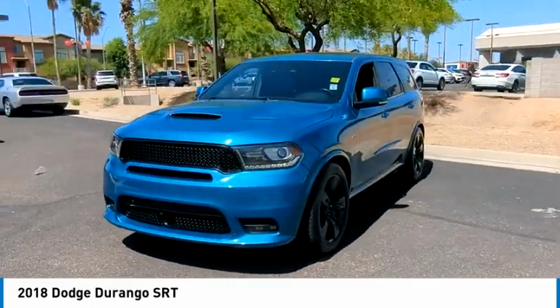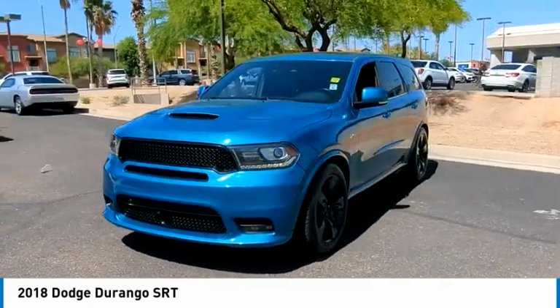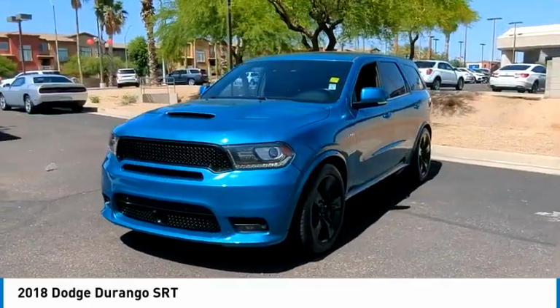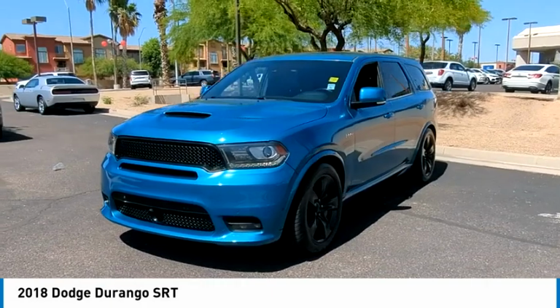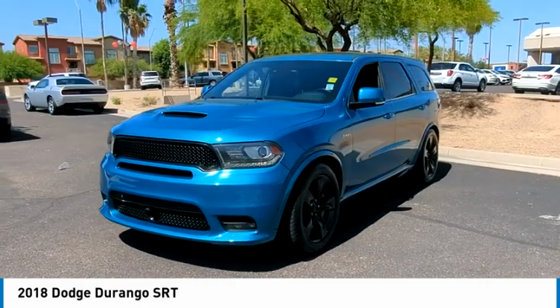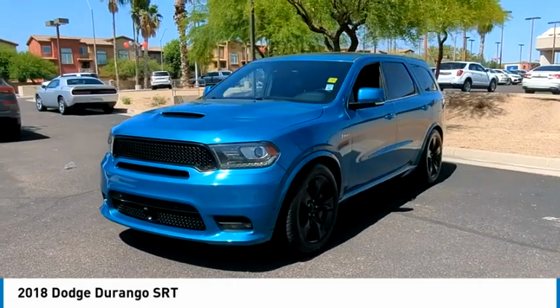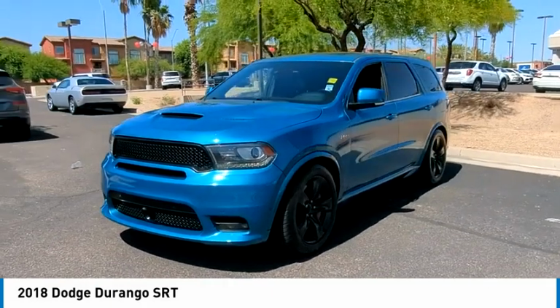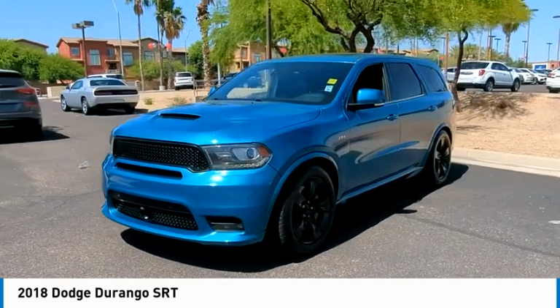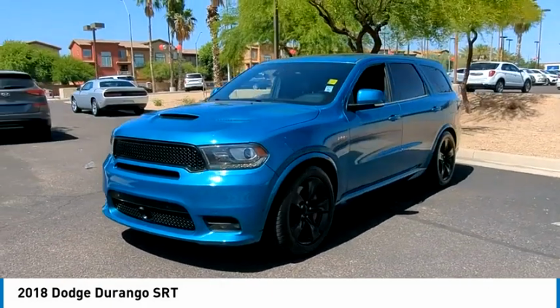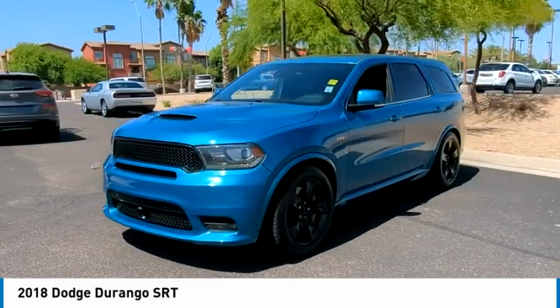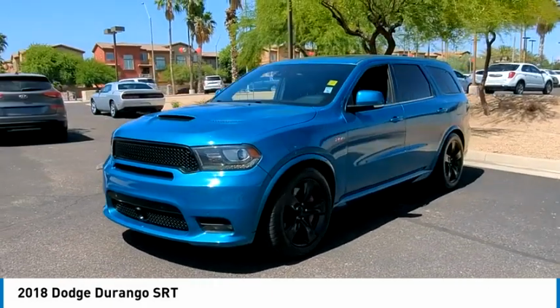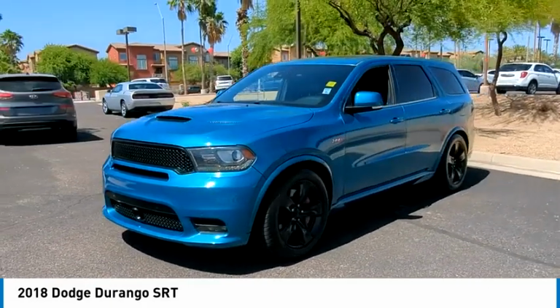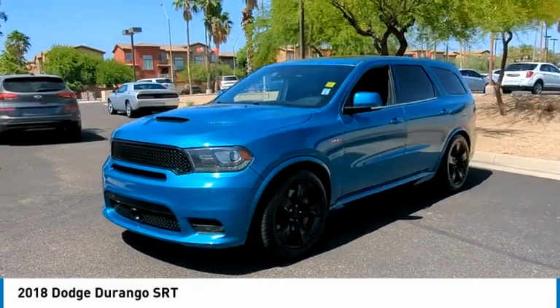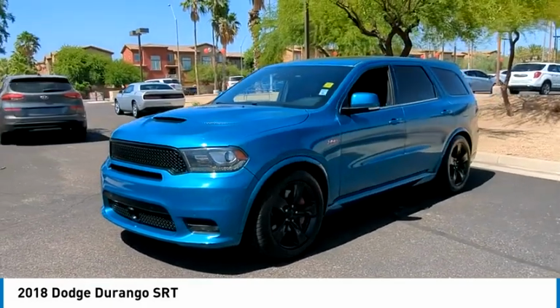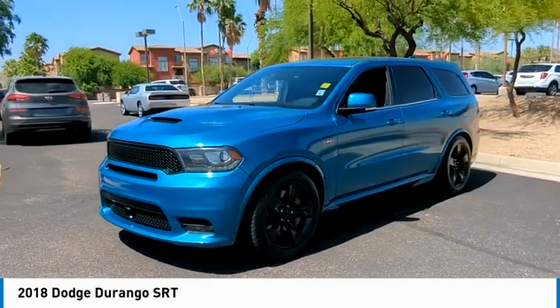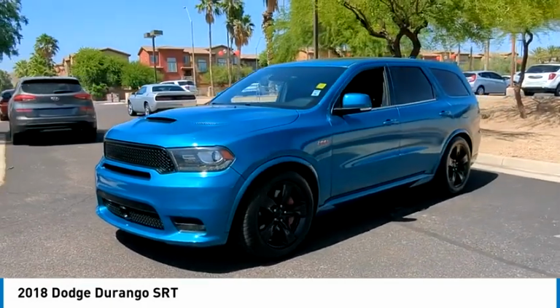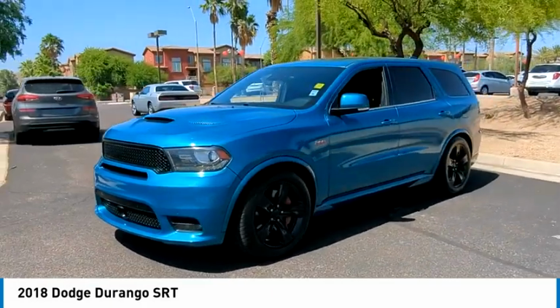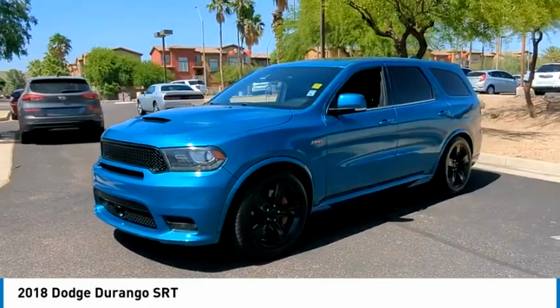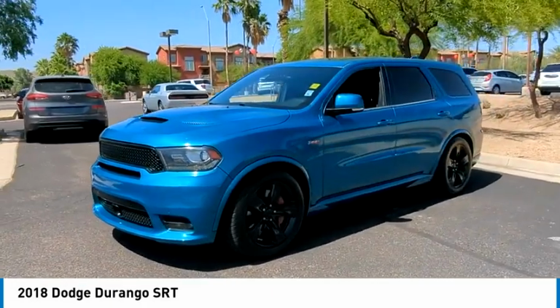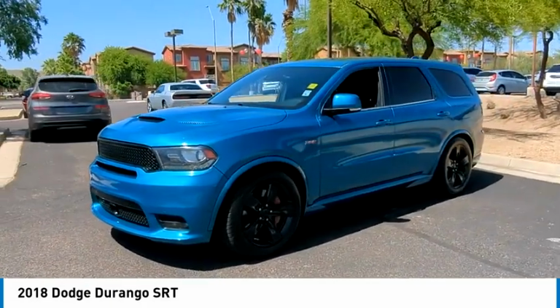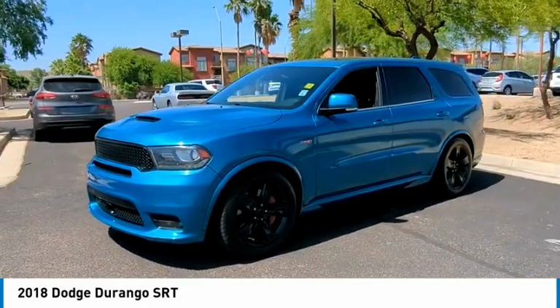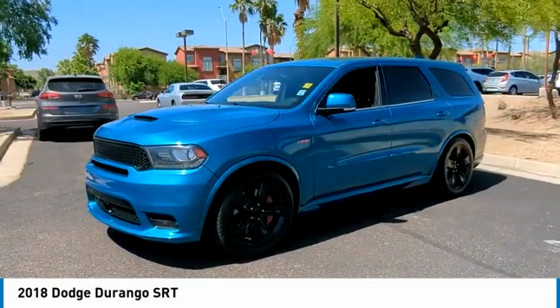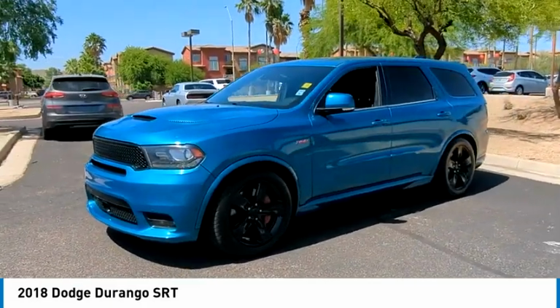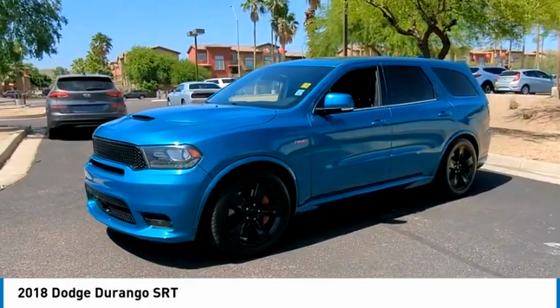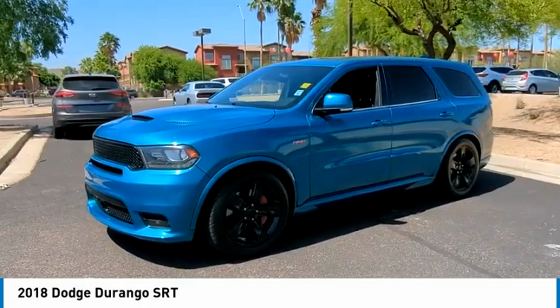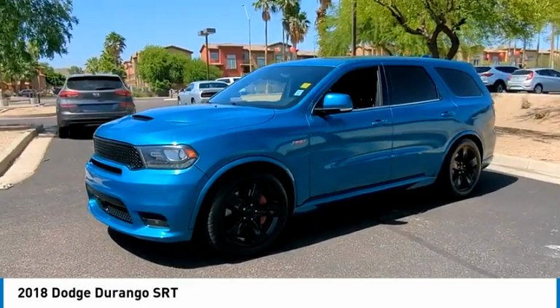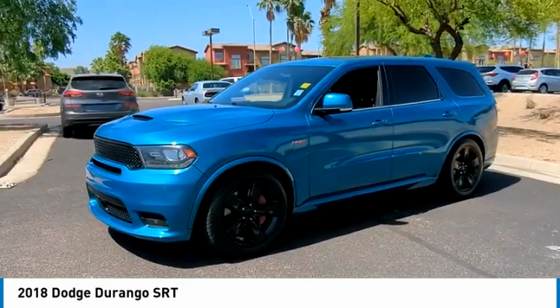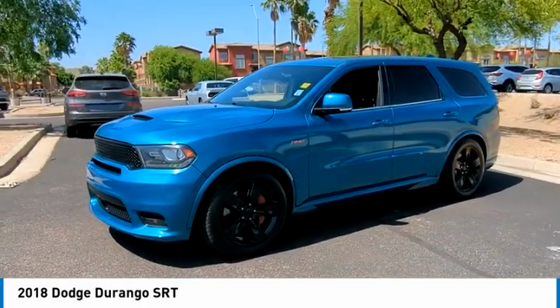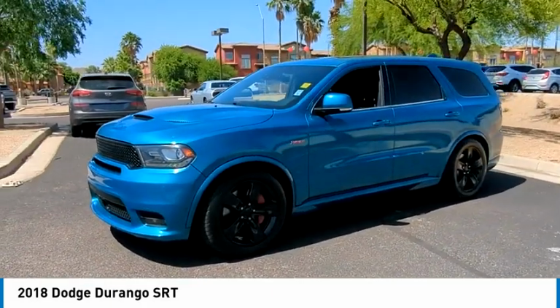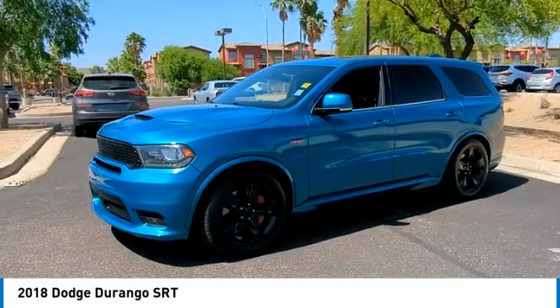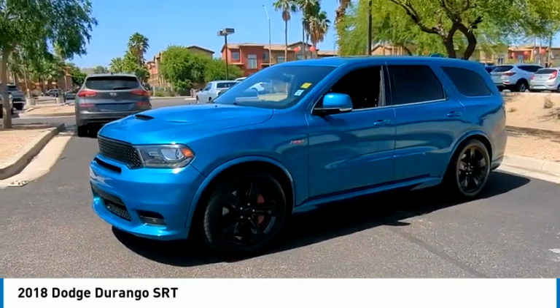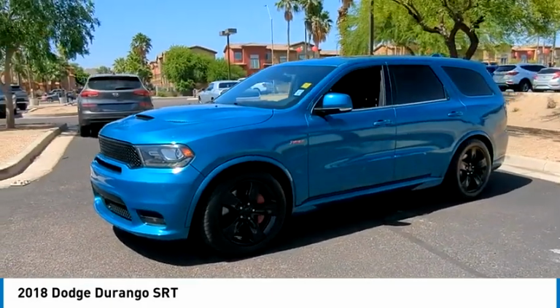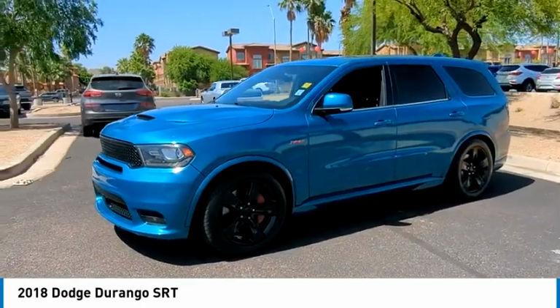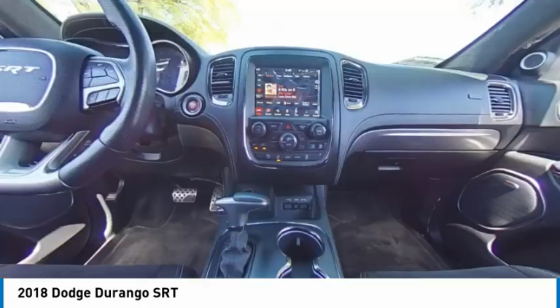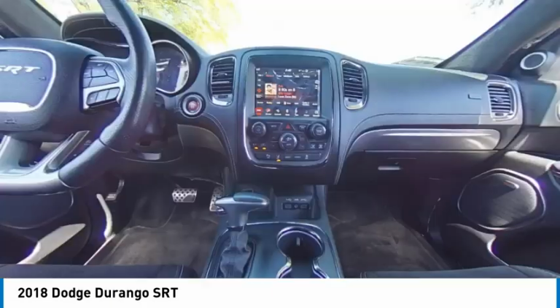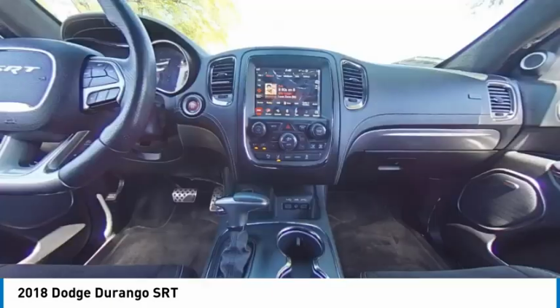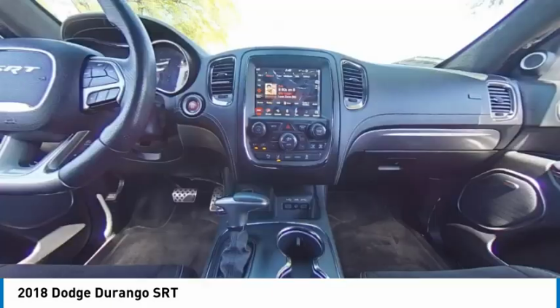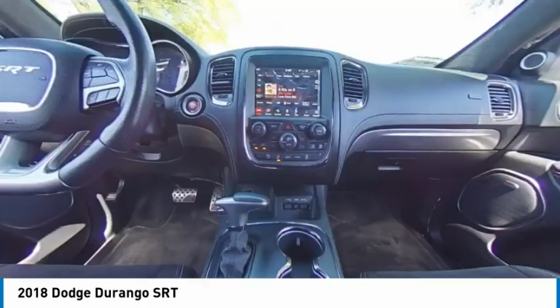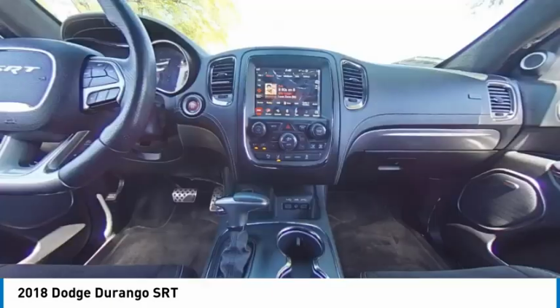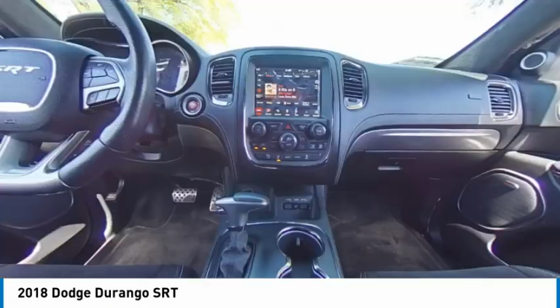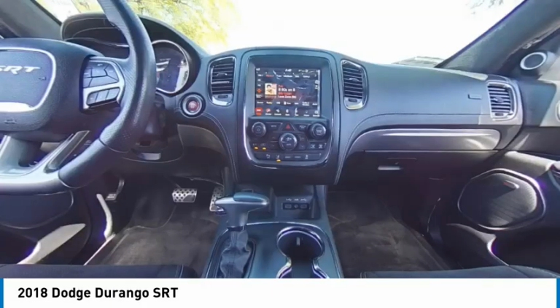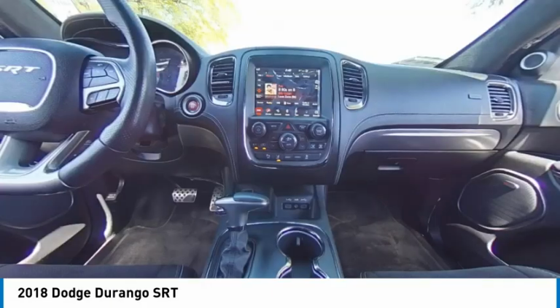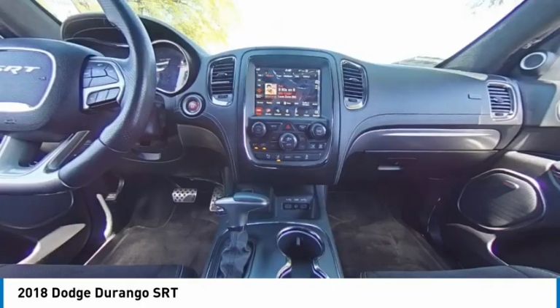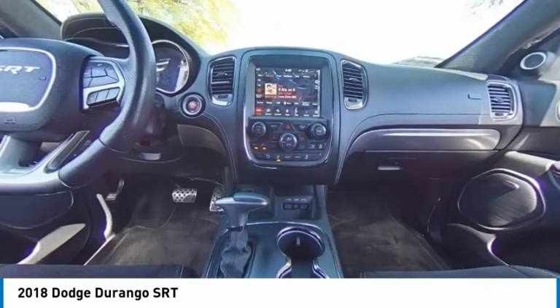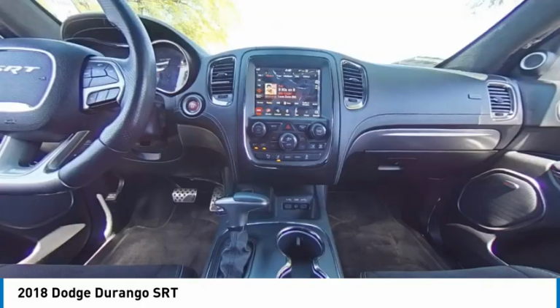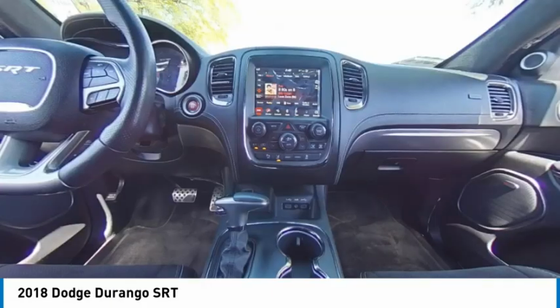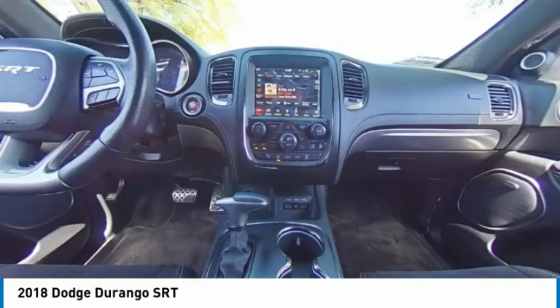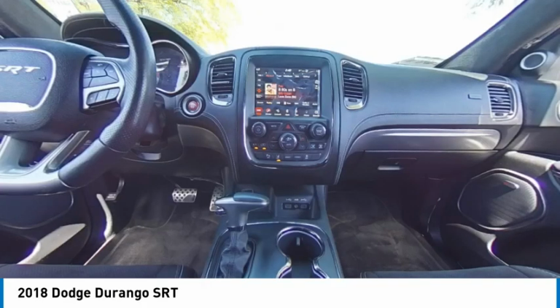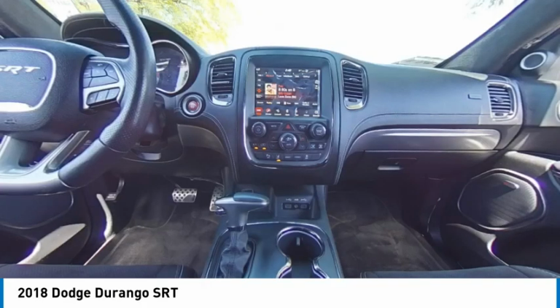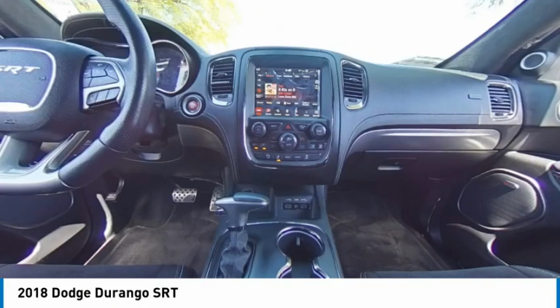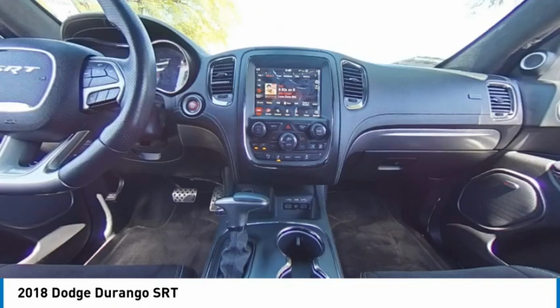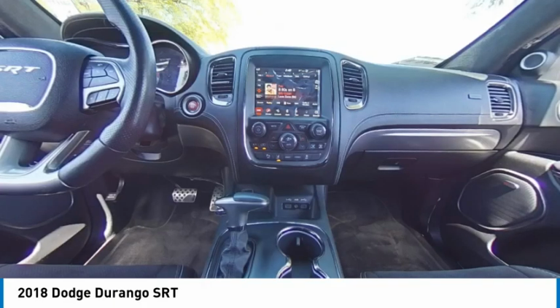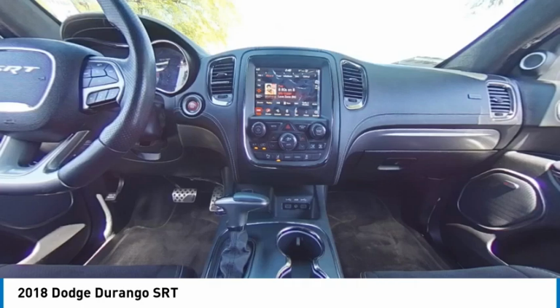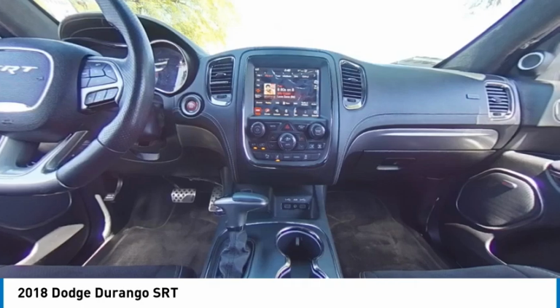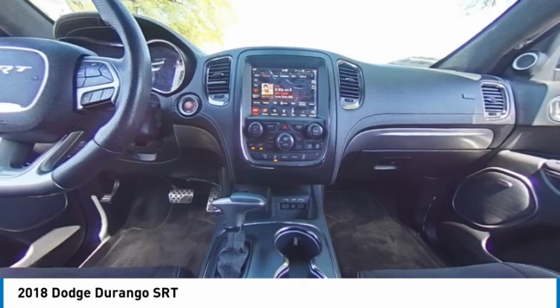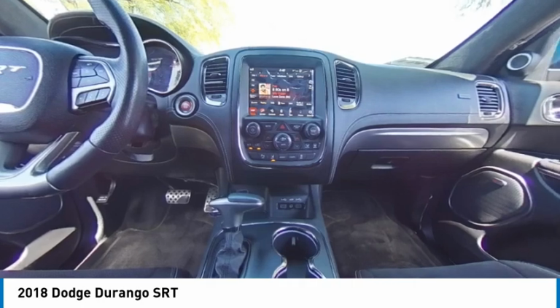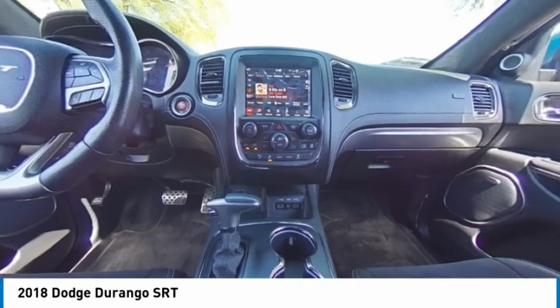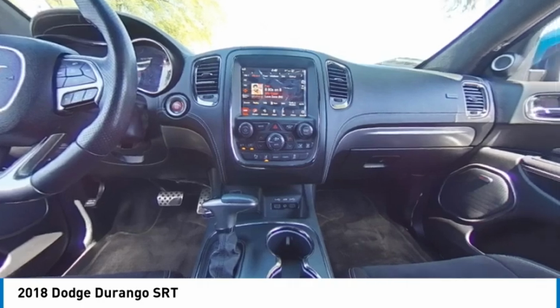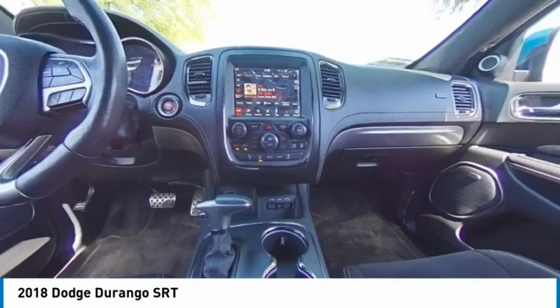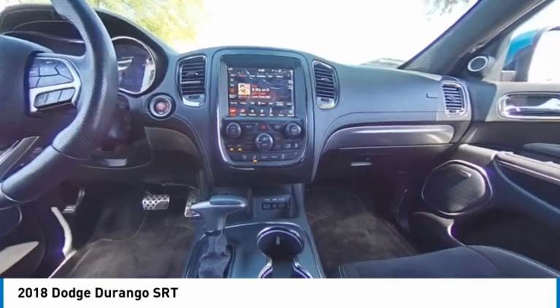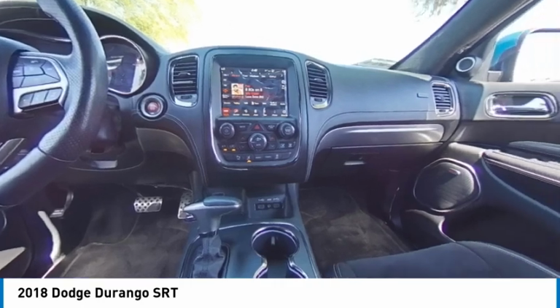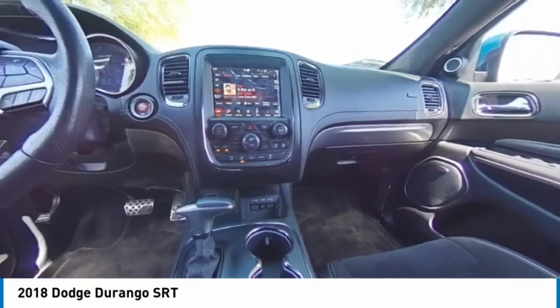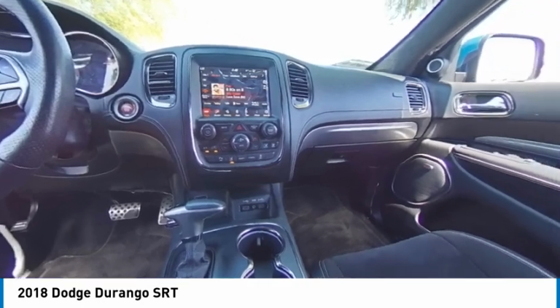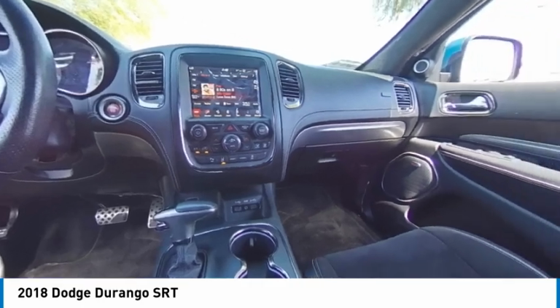Aluminum wheels, rear spoiler, remote engine start, power liftgate, brake assist, traction control.